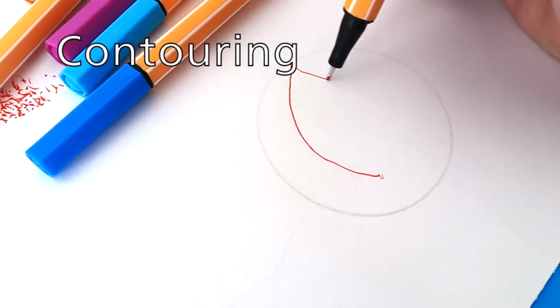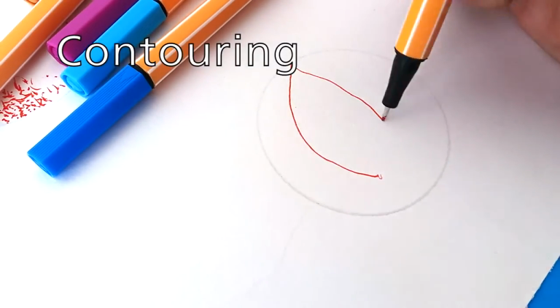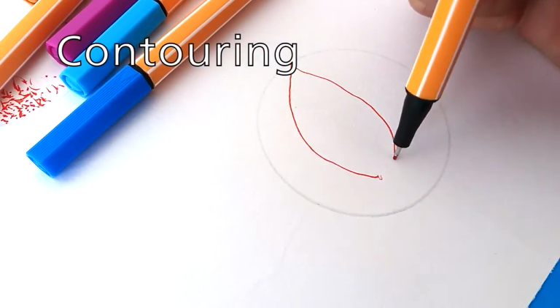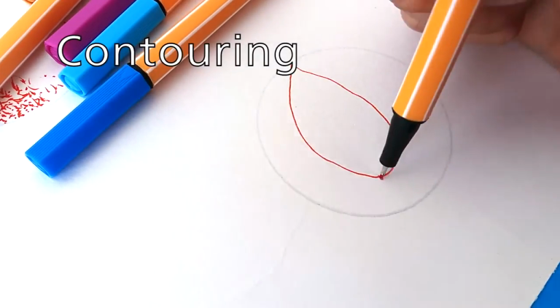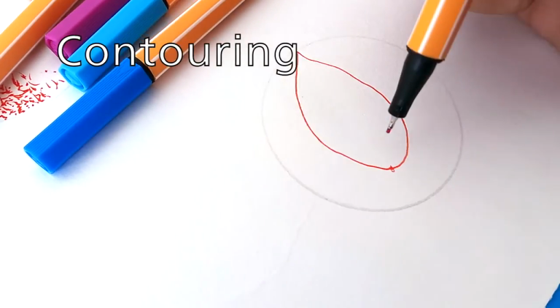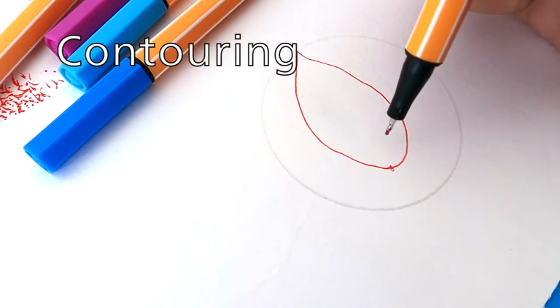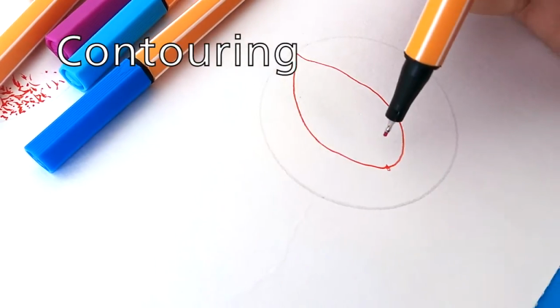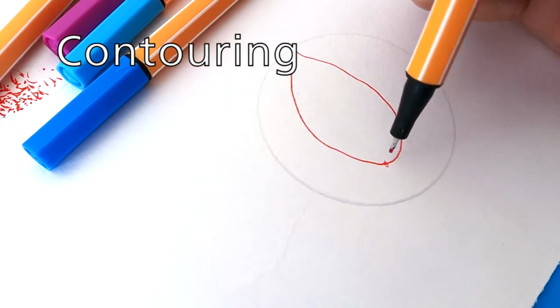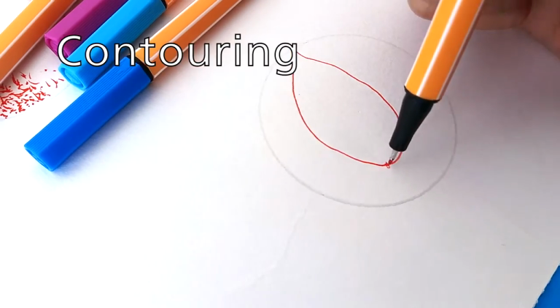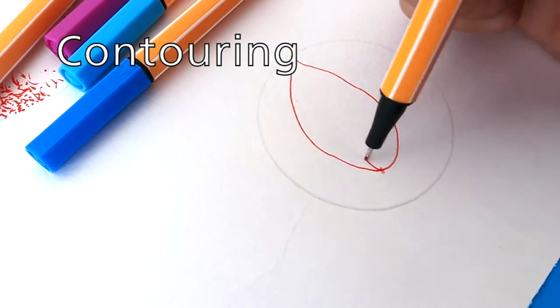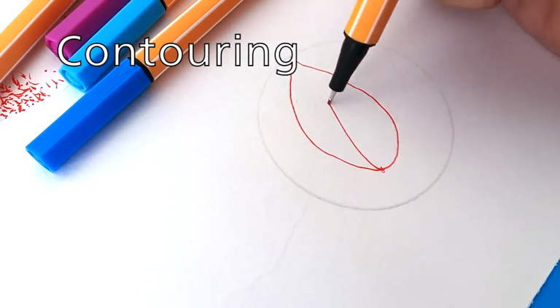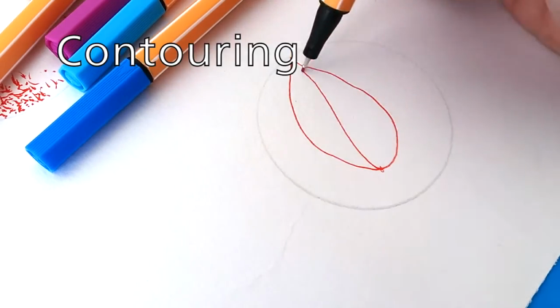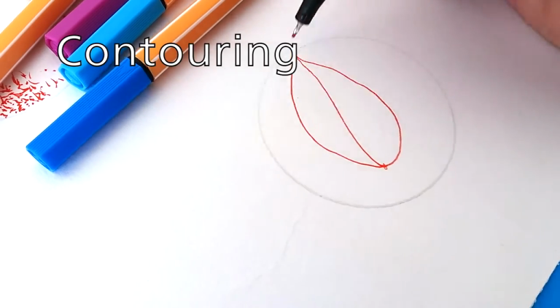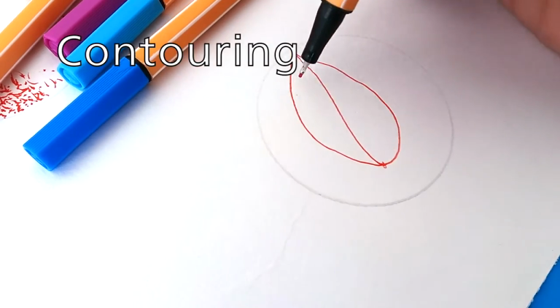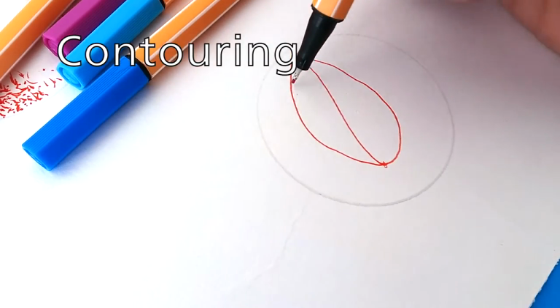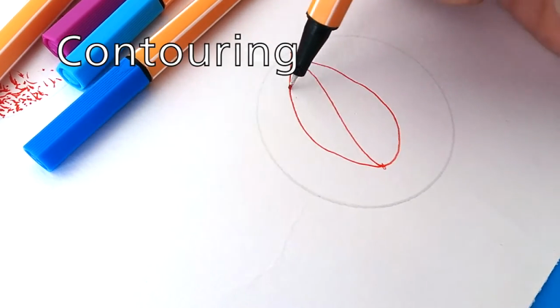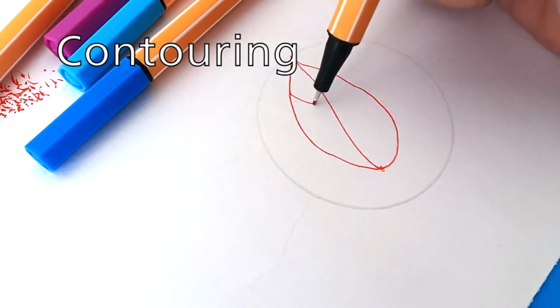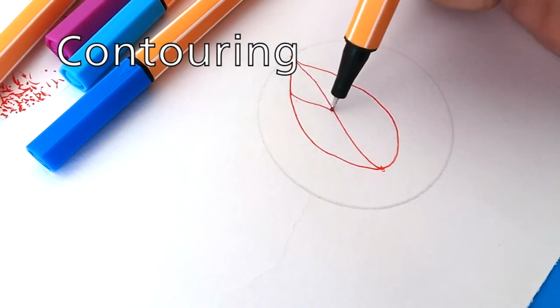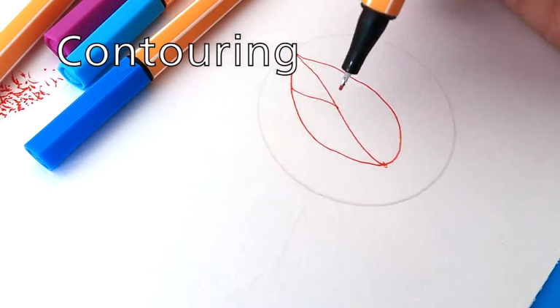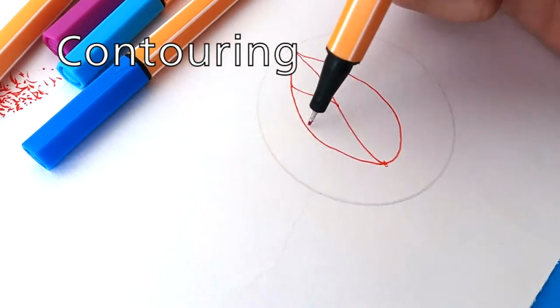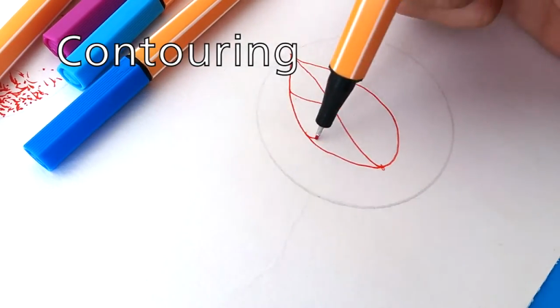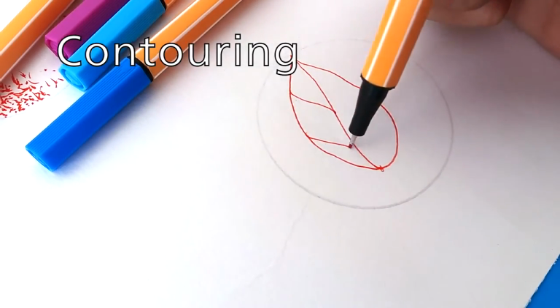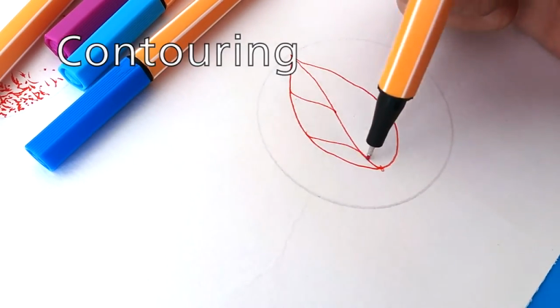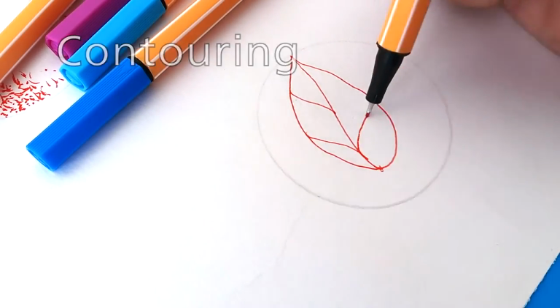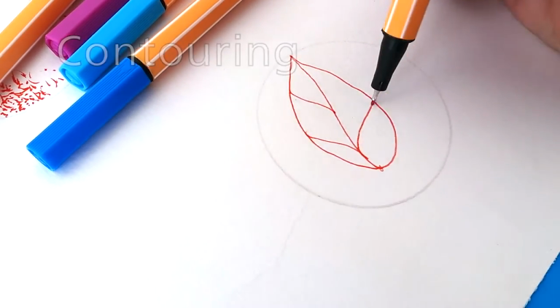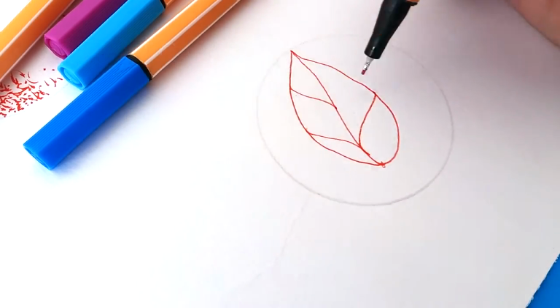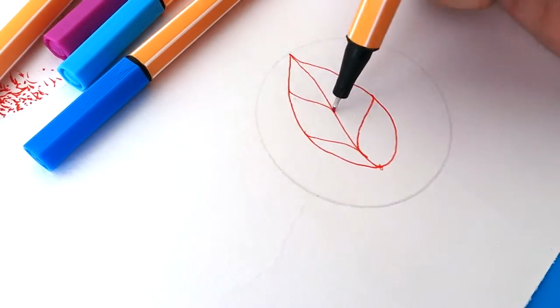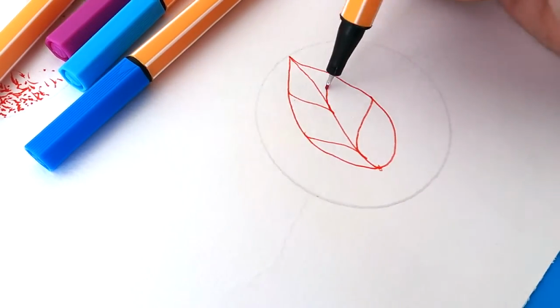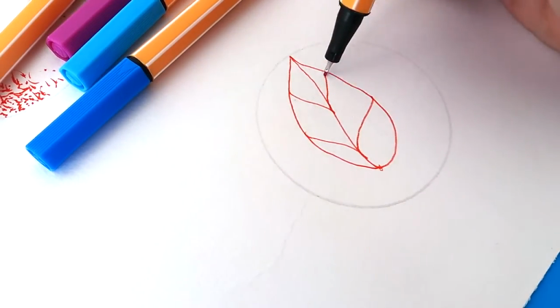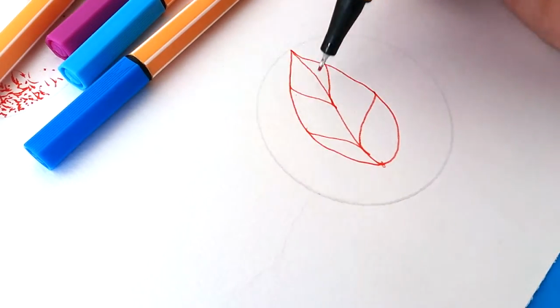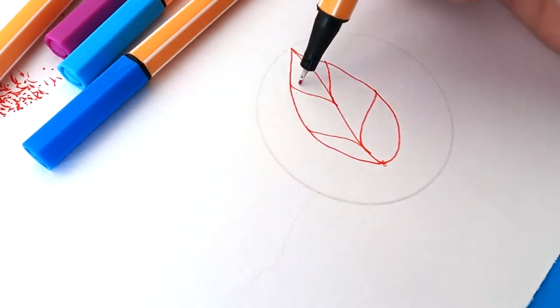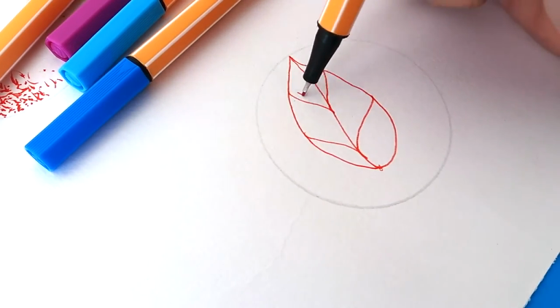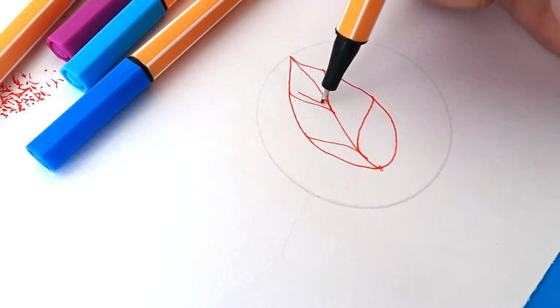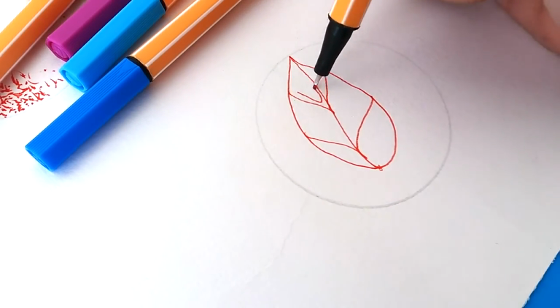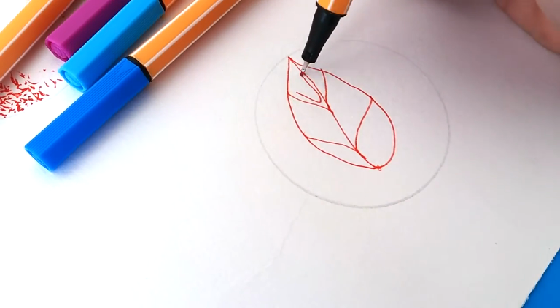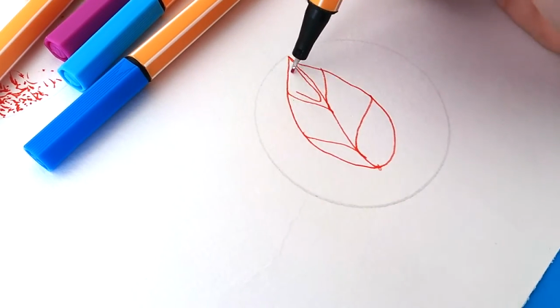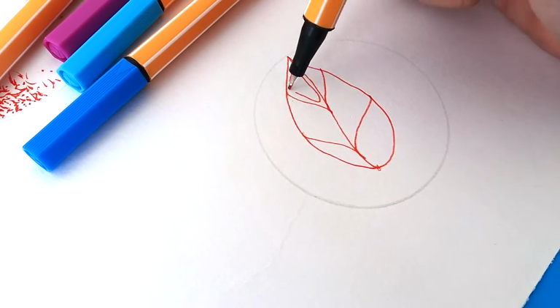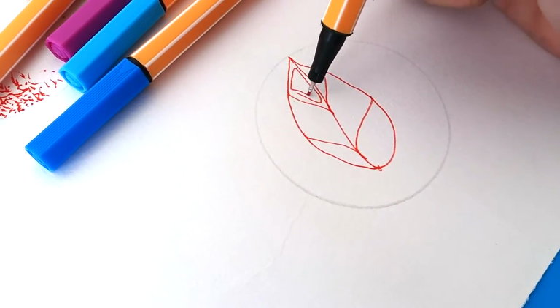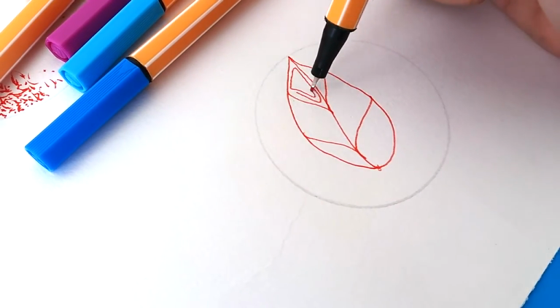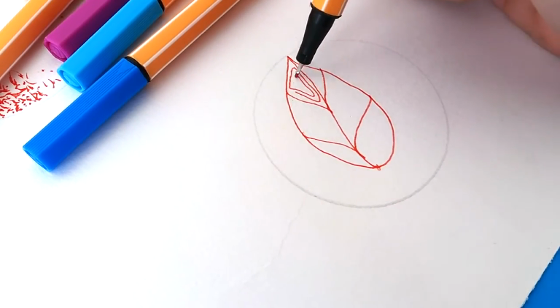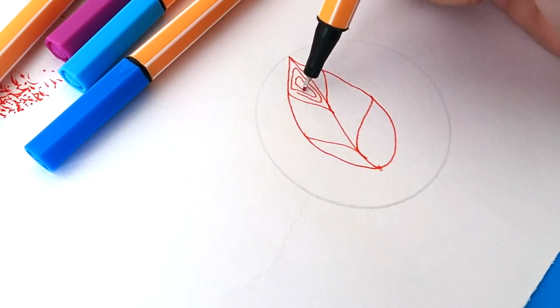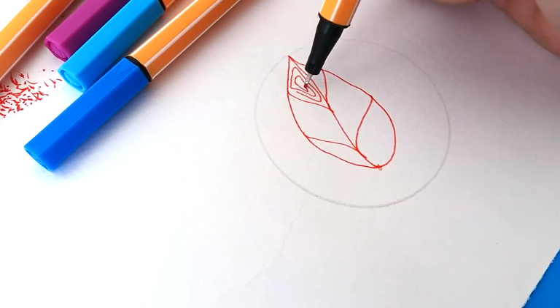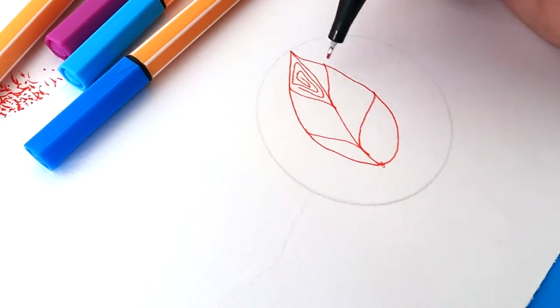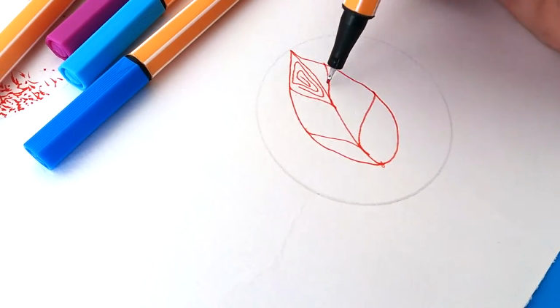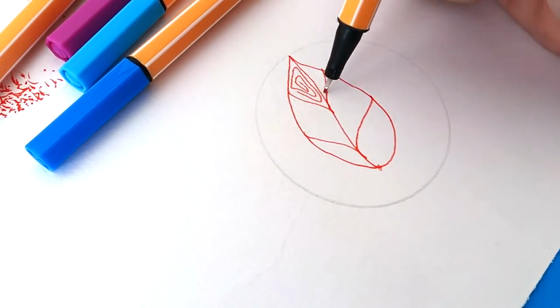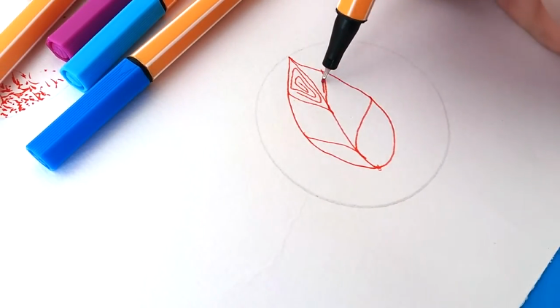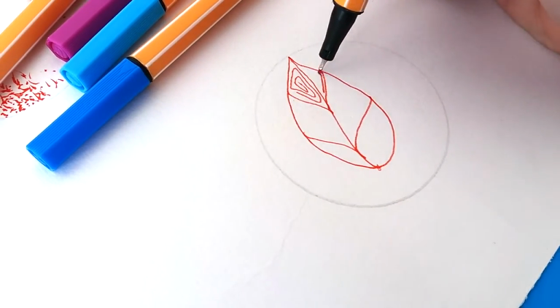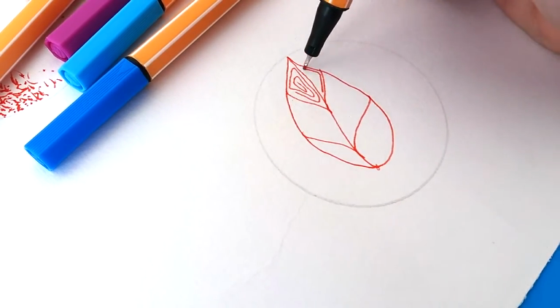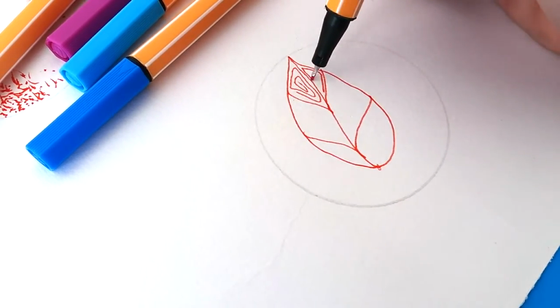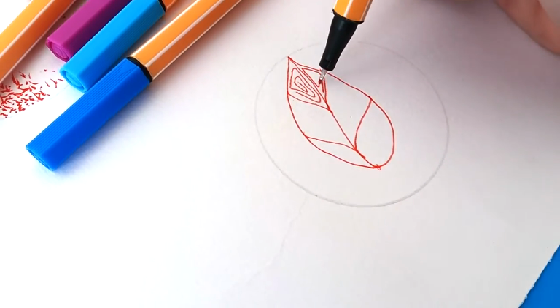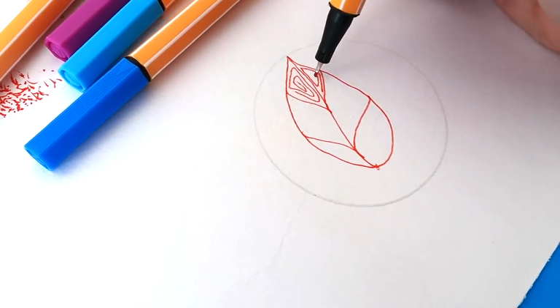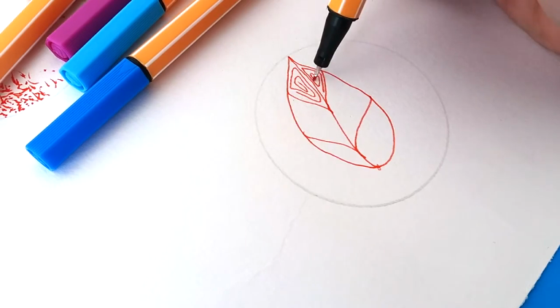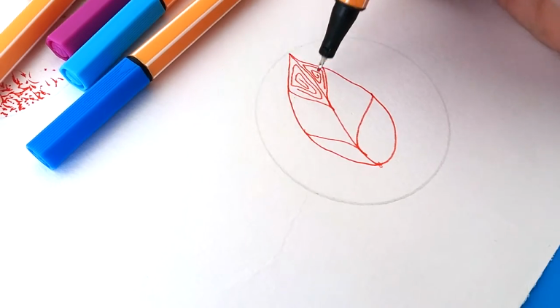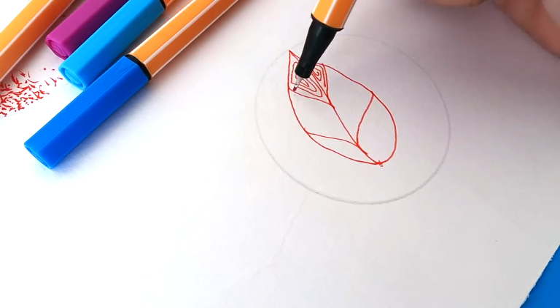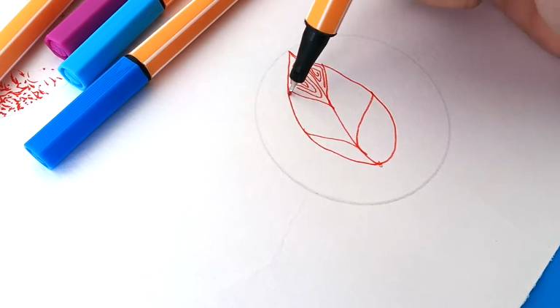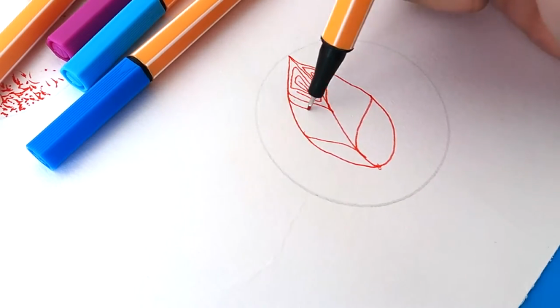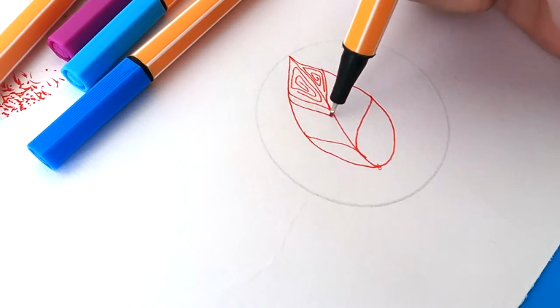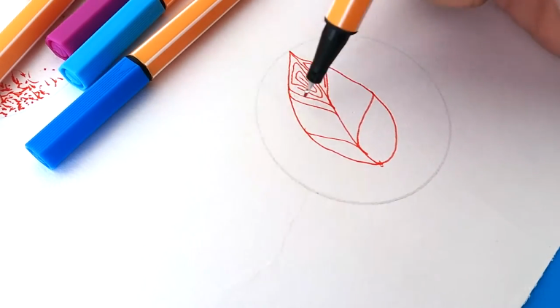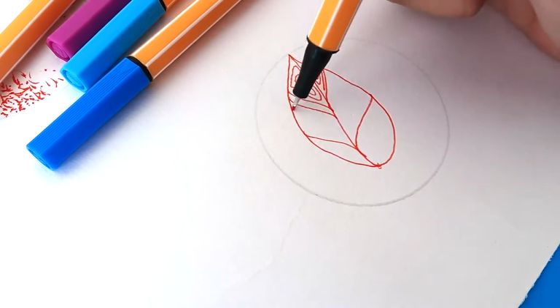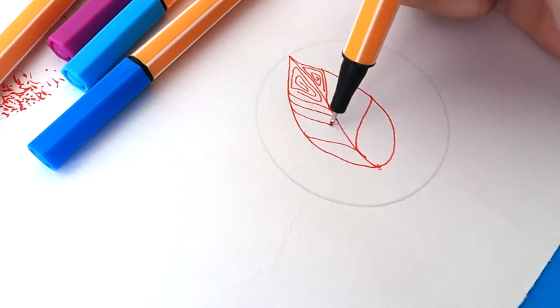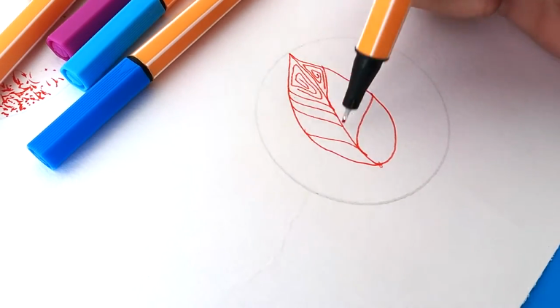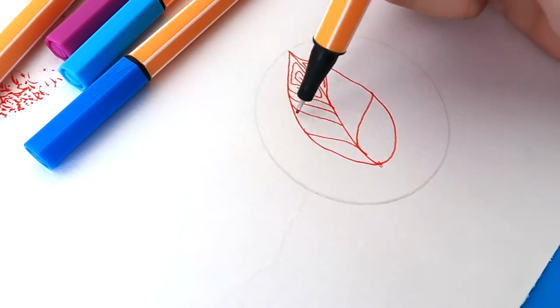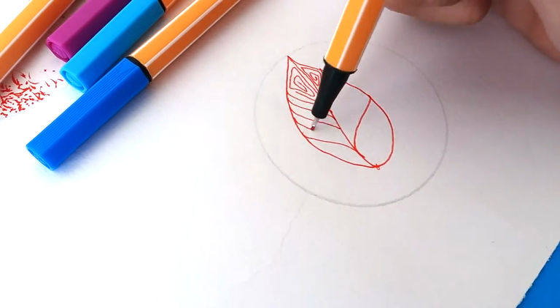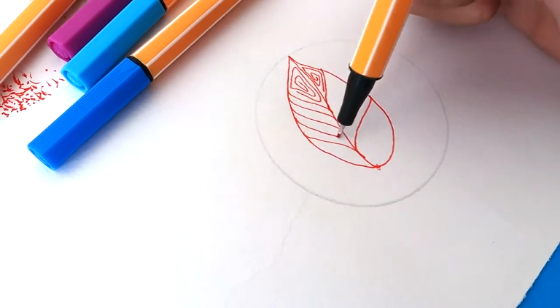Fill in the shape of the object with lines following its form. By doing so, they create a dimensional effect.